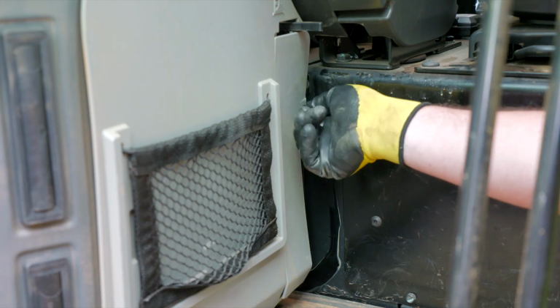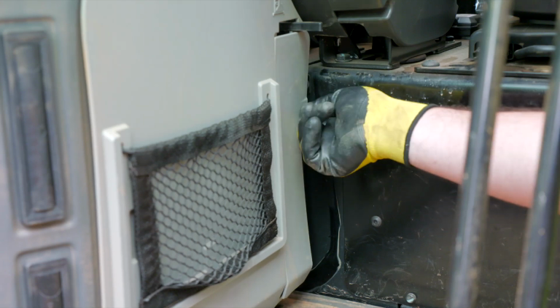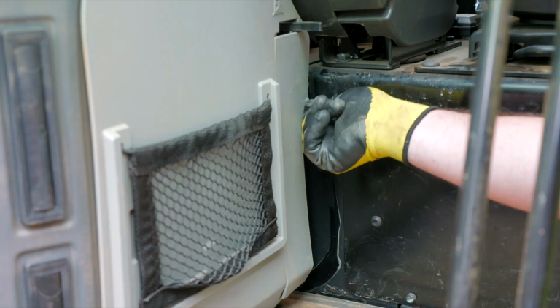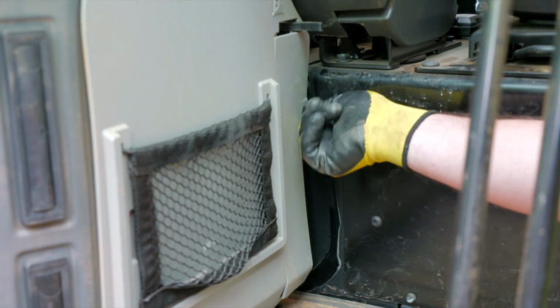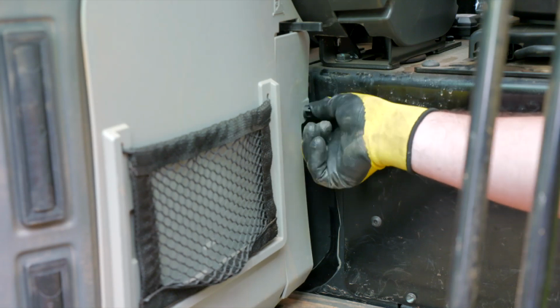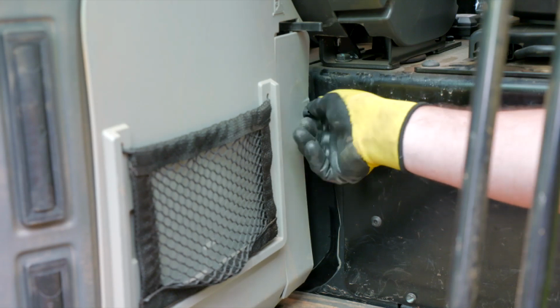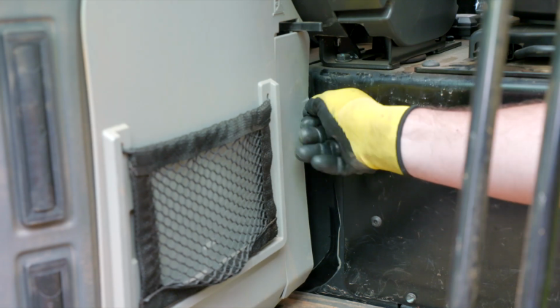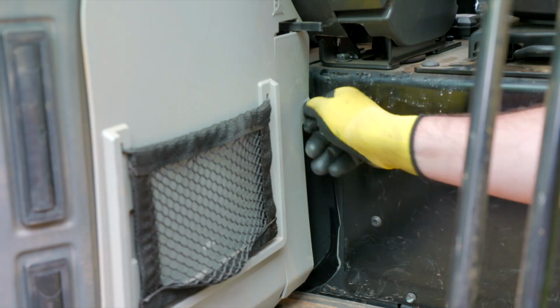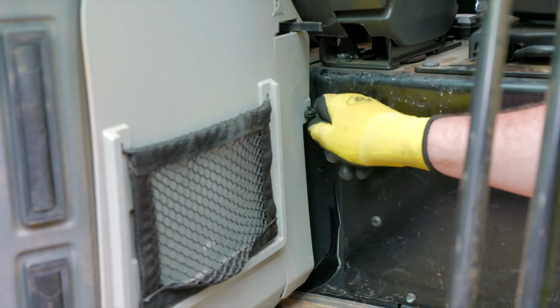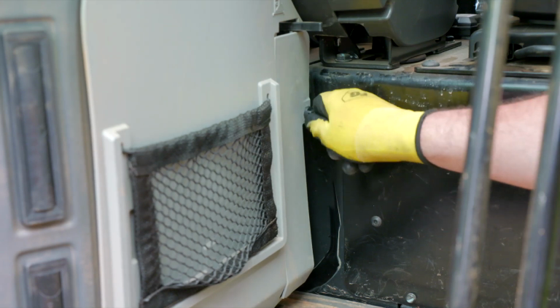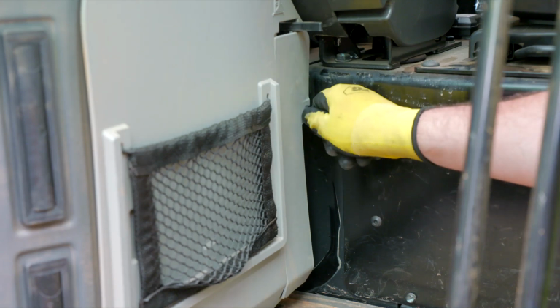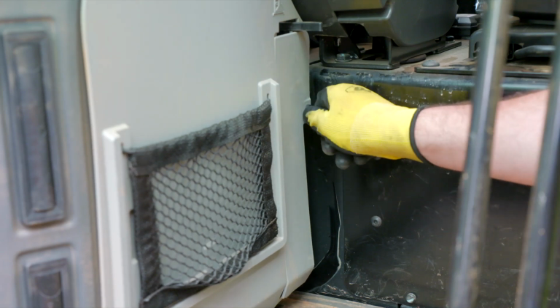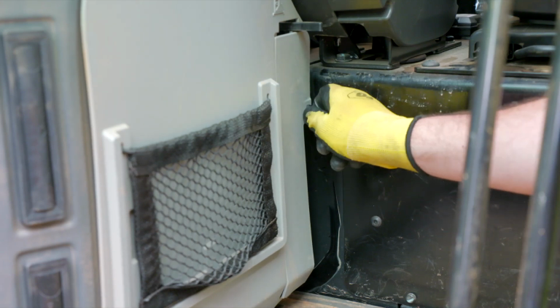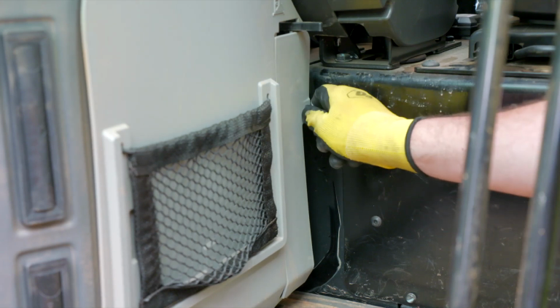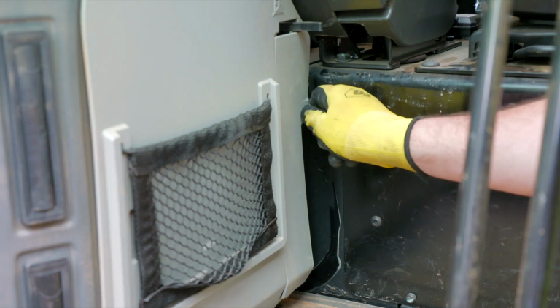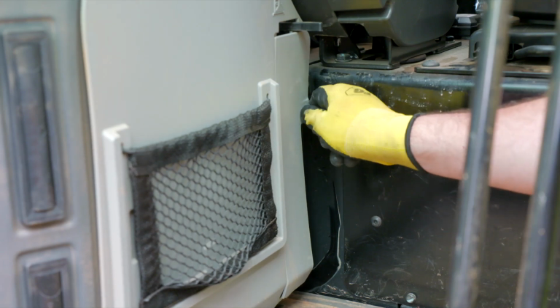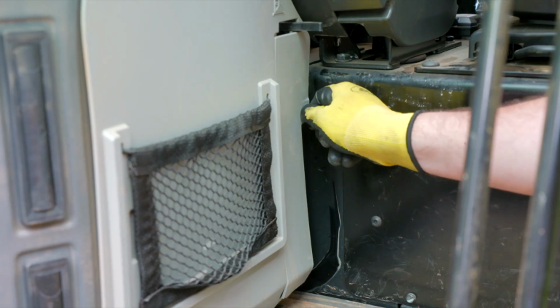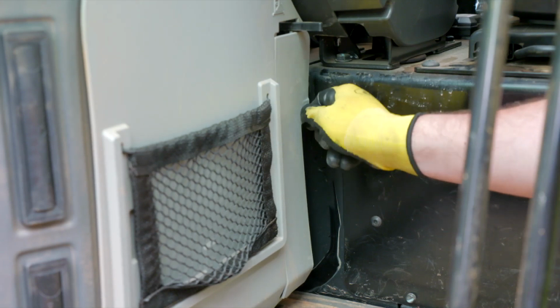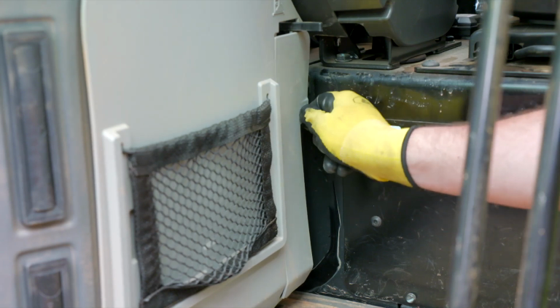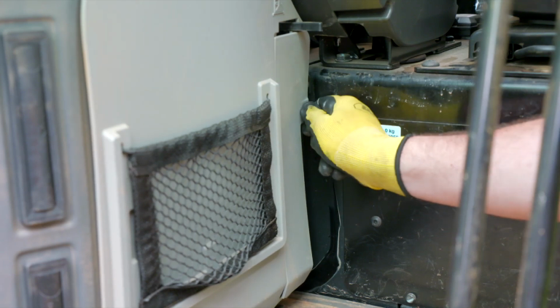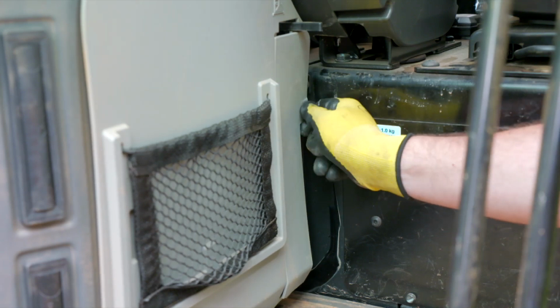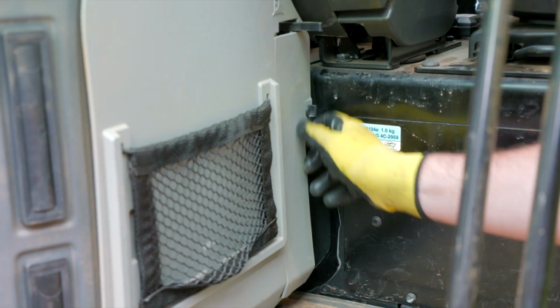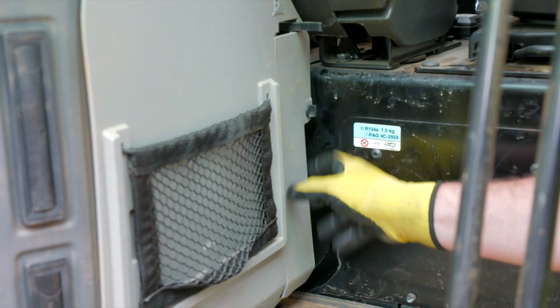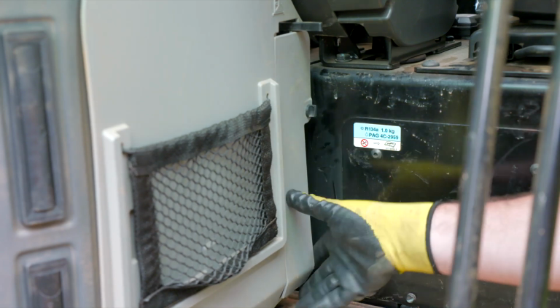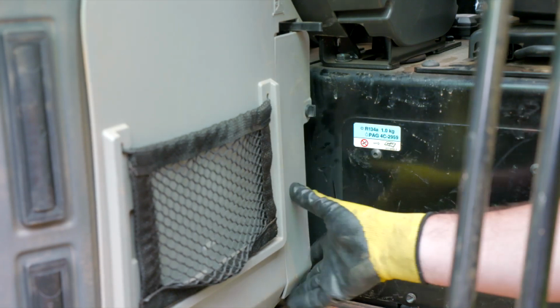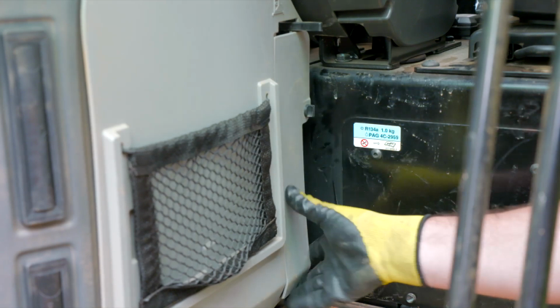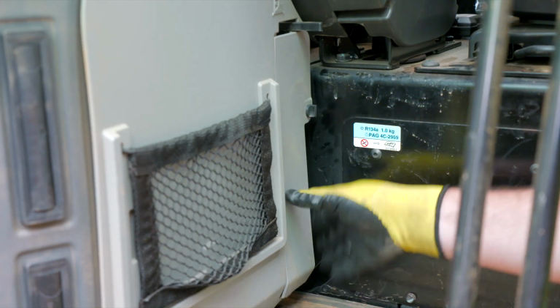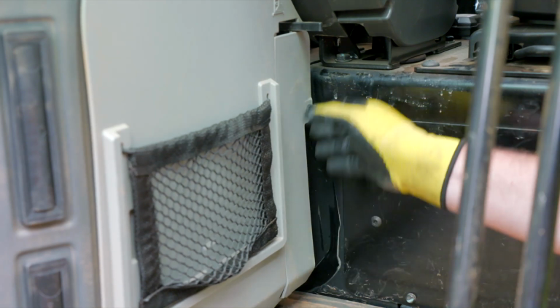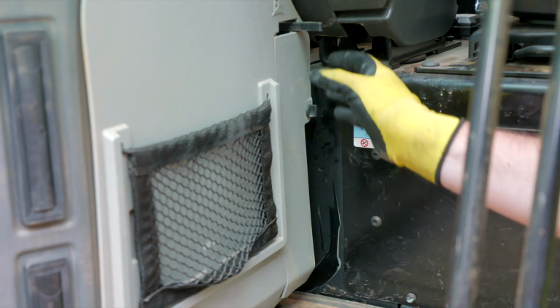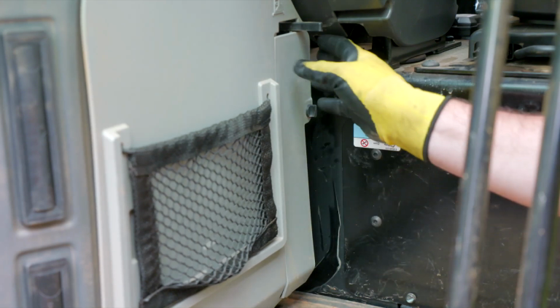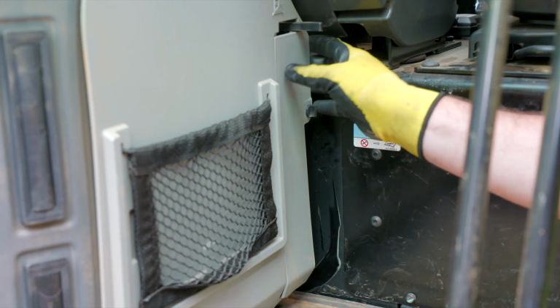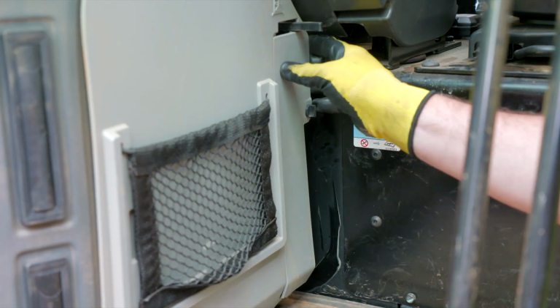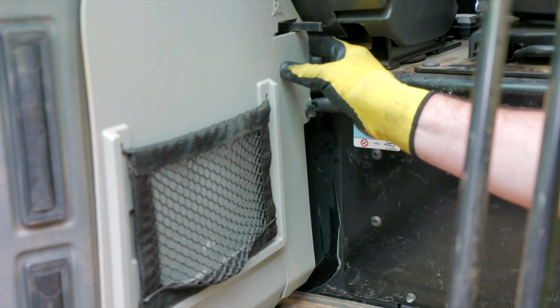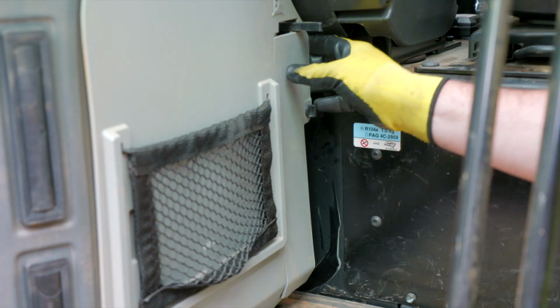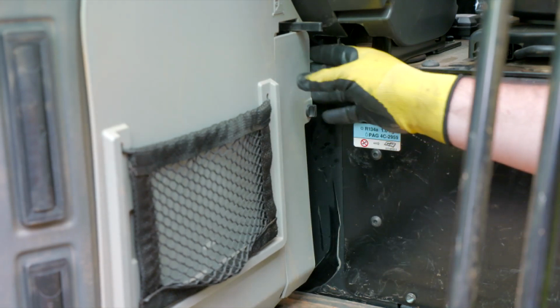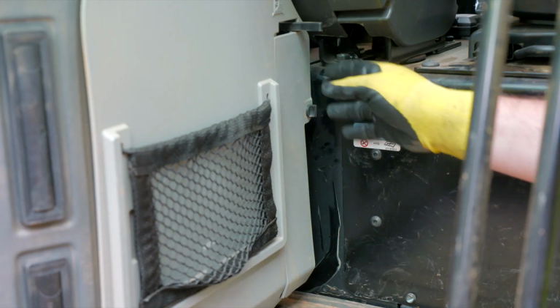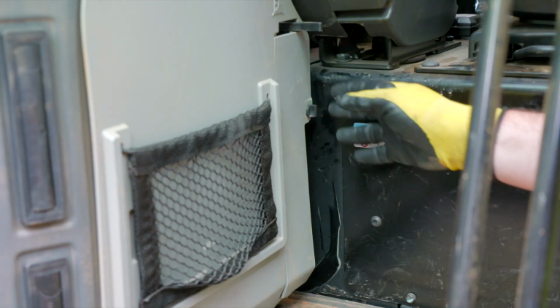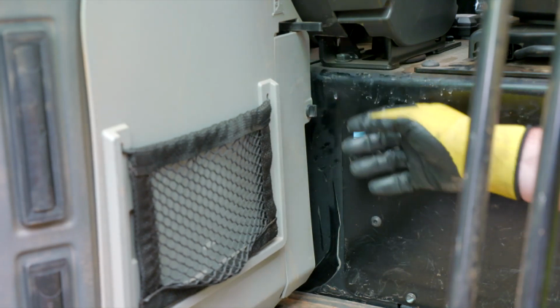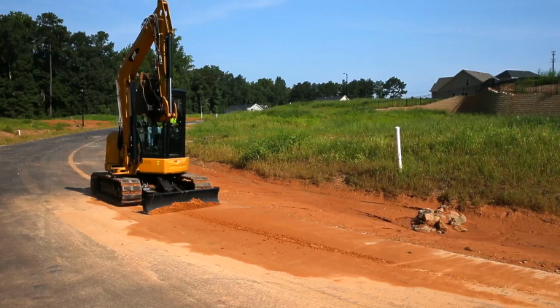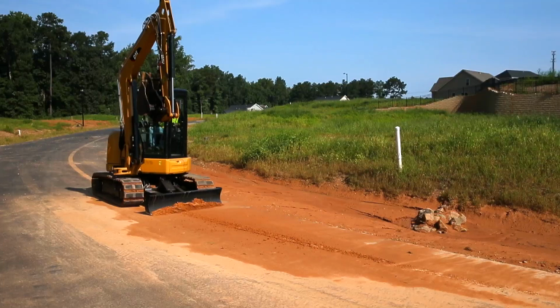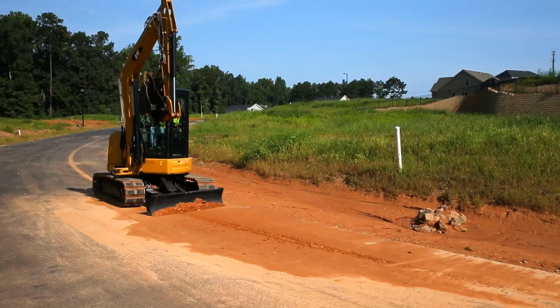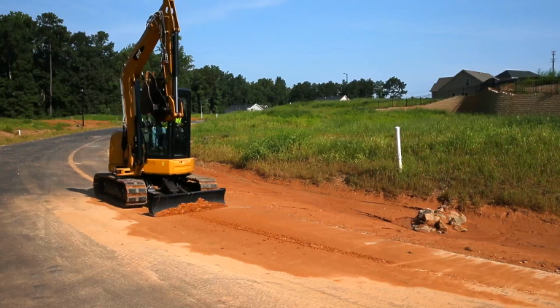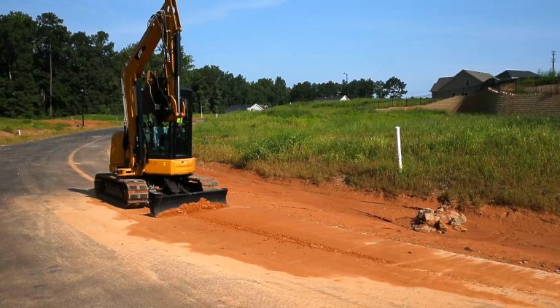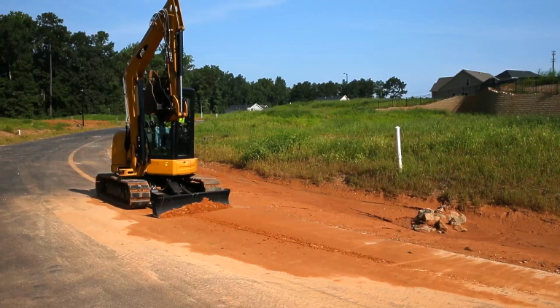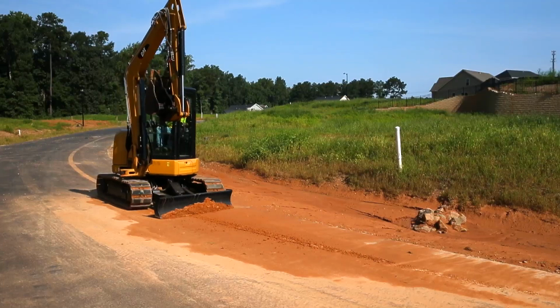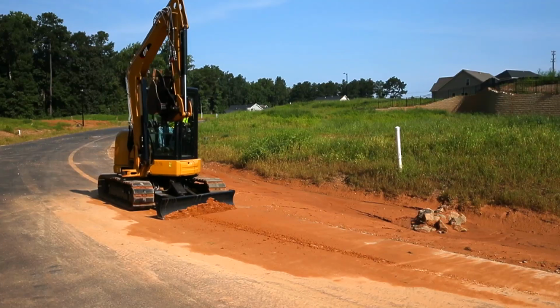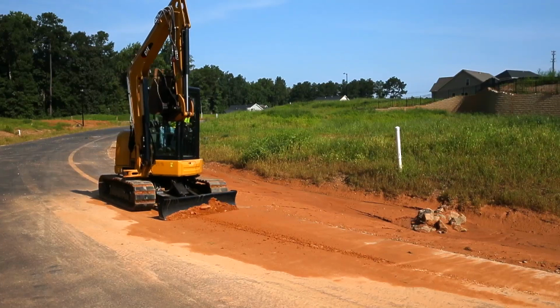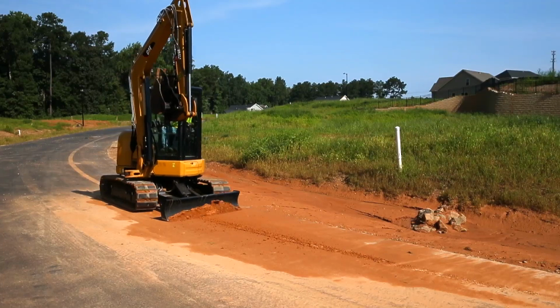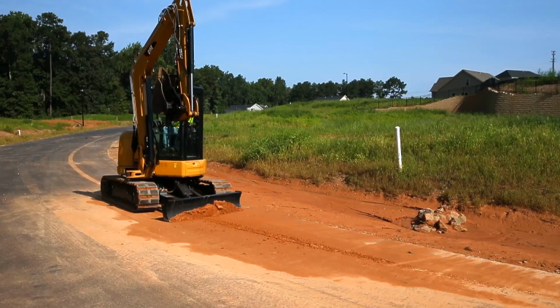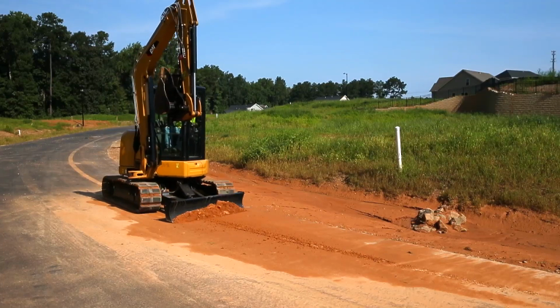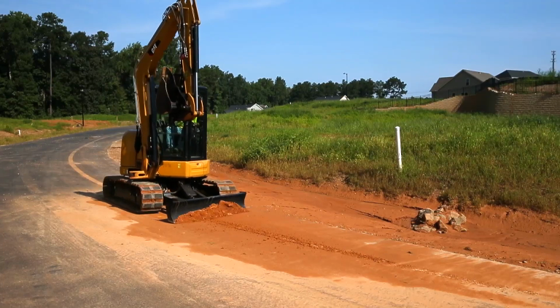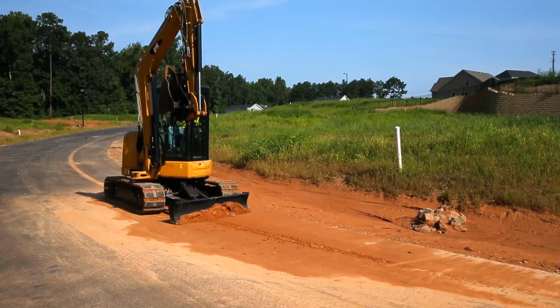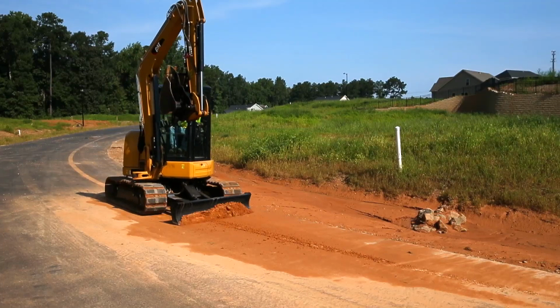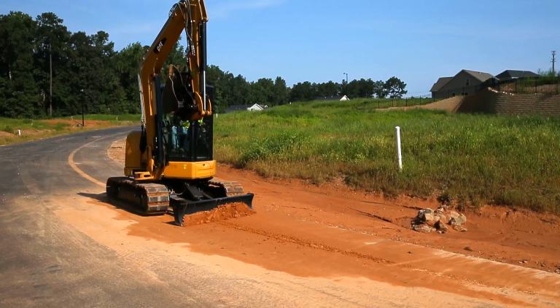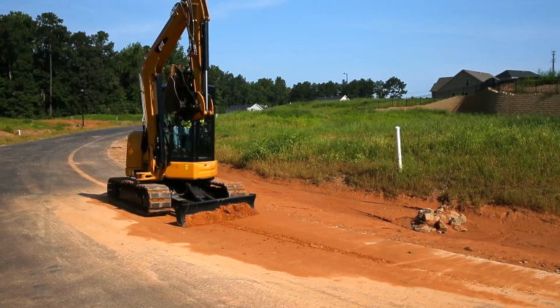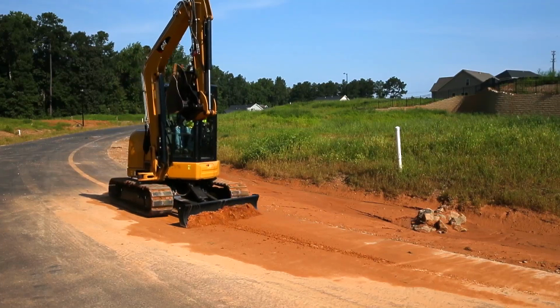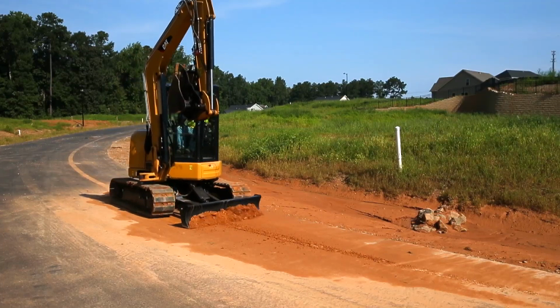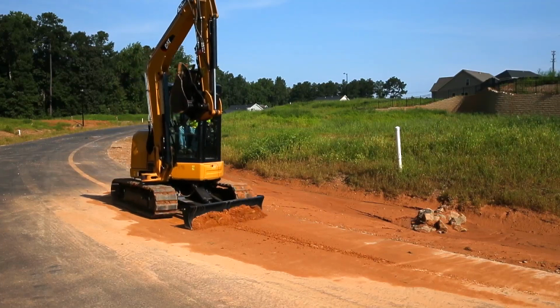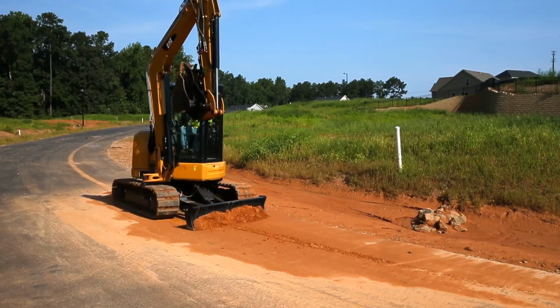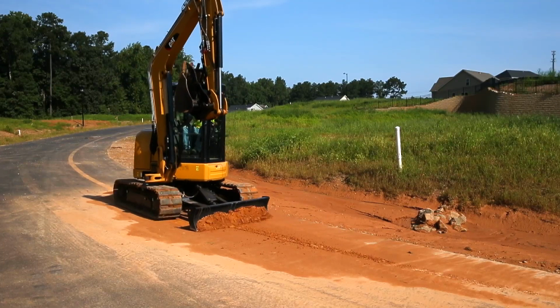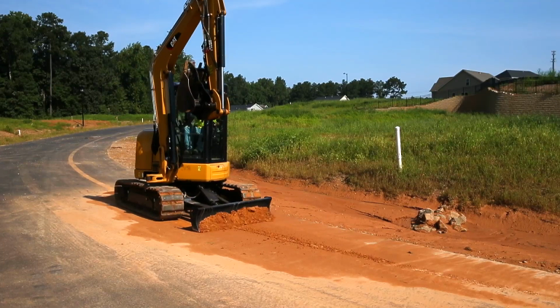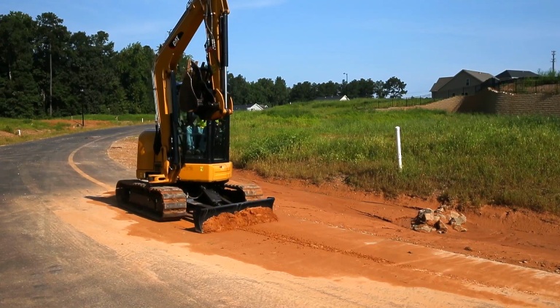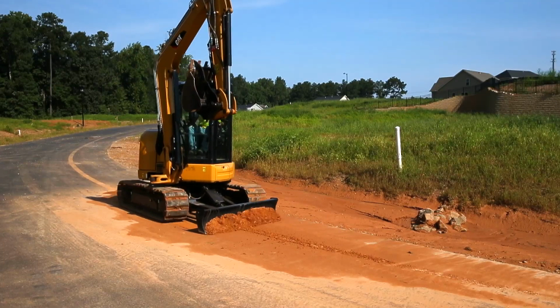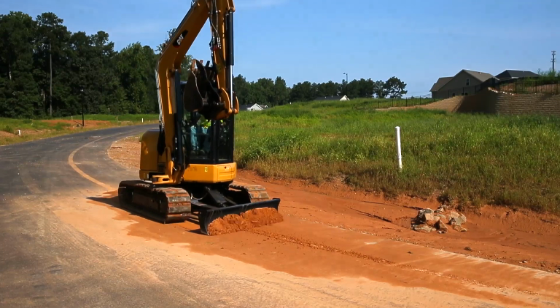I hope you will have a better understanding of how to optimize your machine's air conditioning system. Please contact your local Cat dealer for more information.